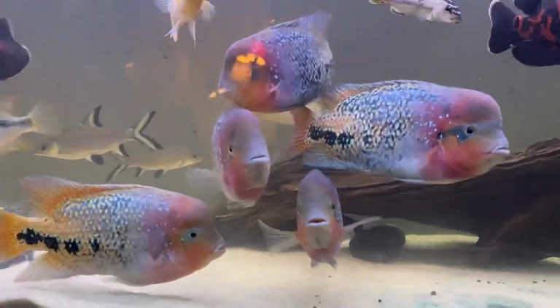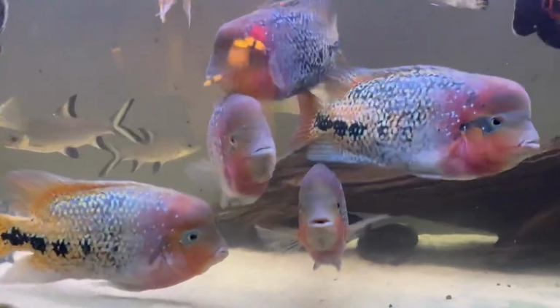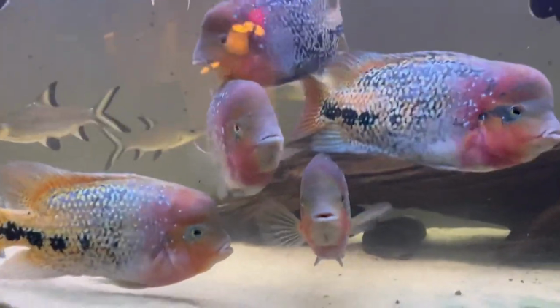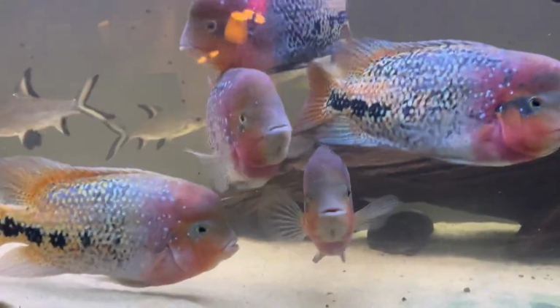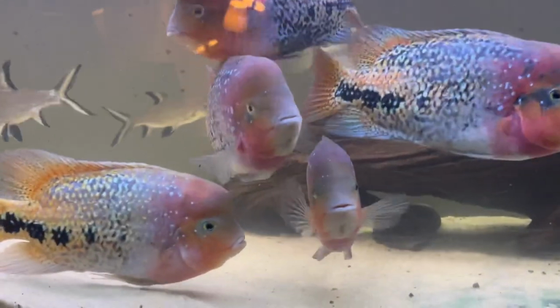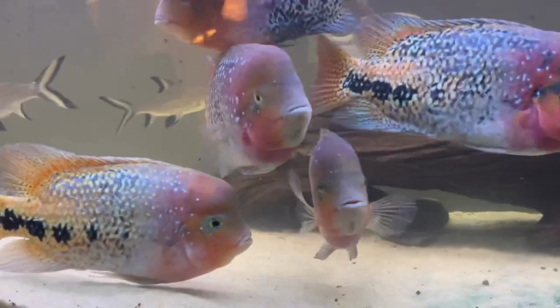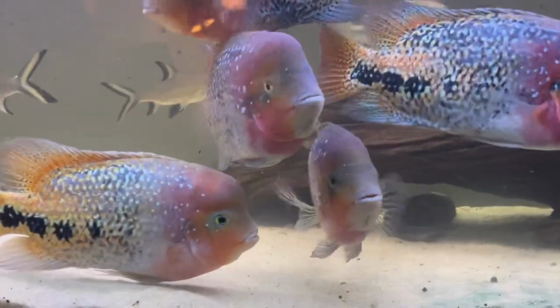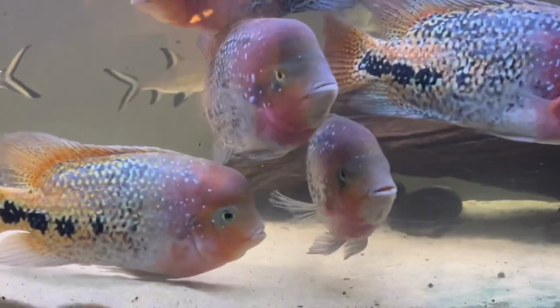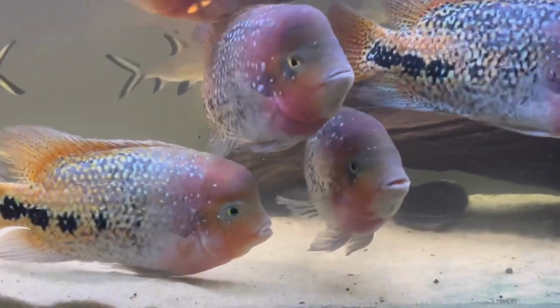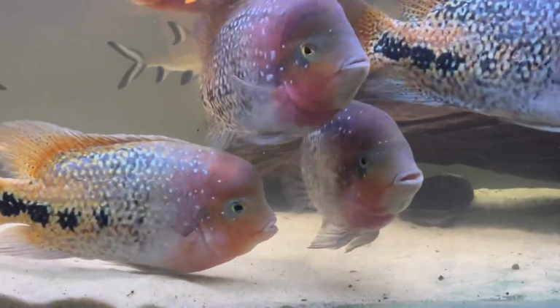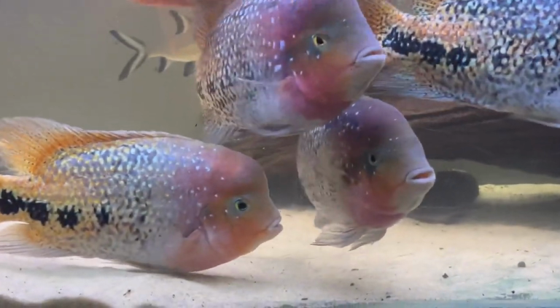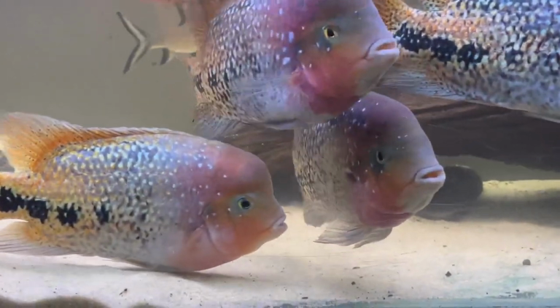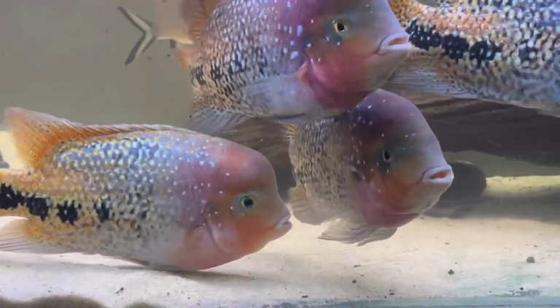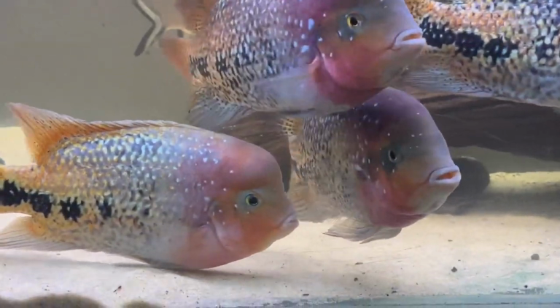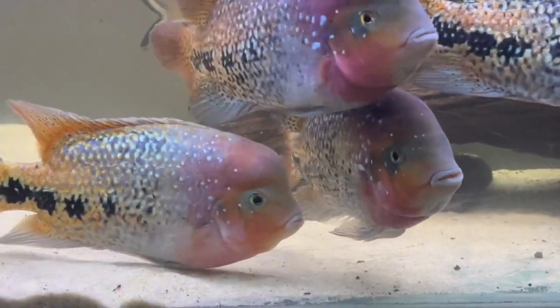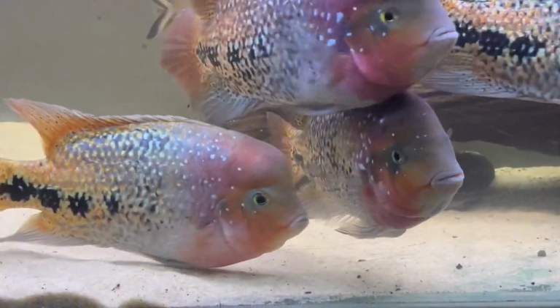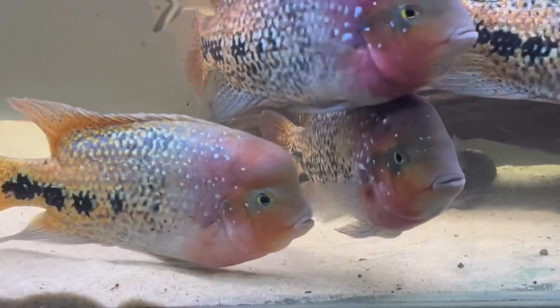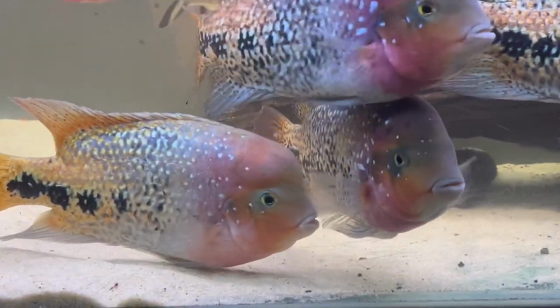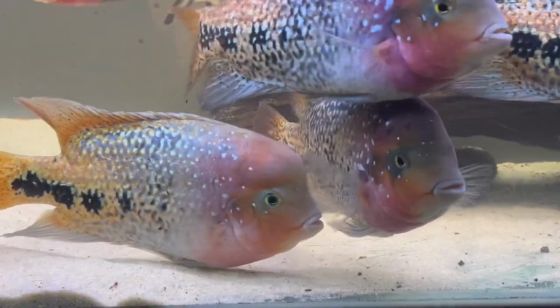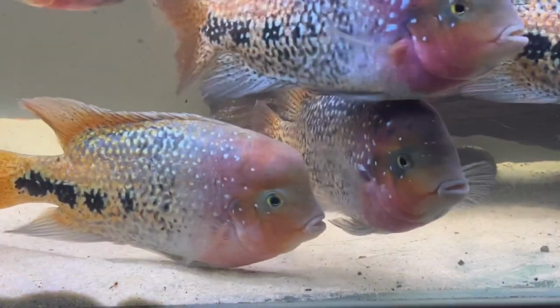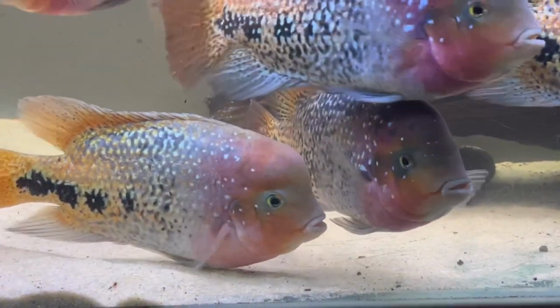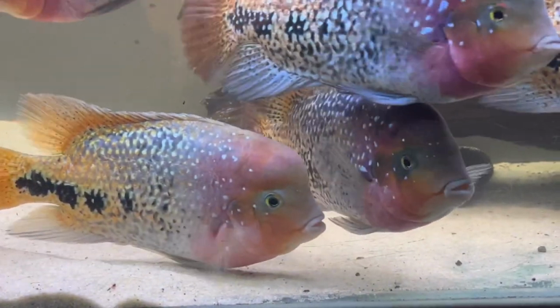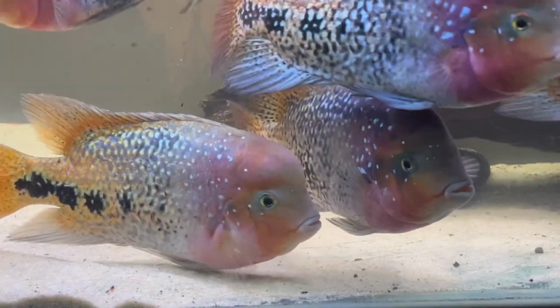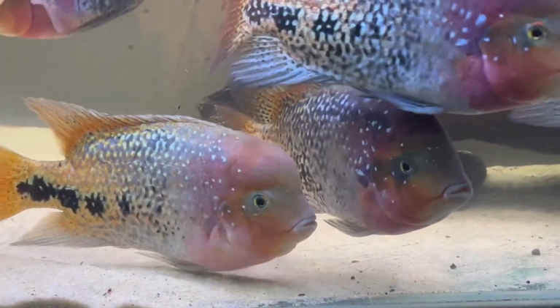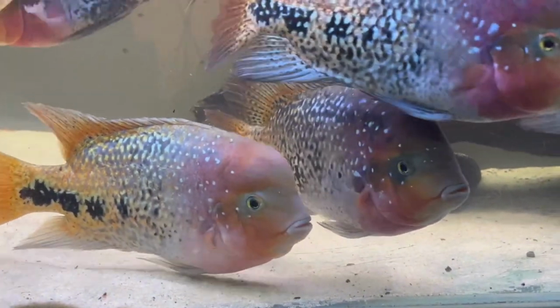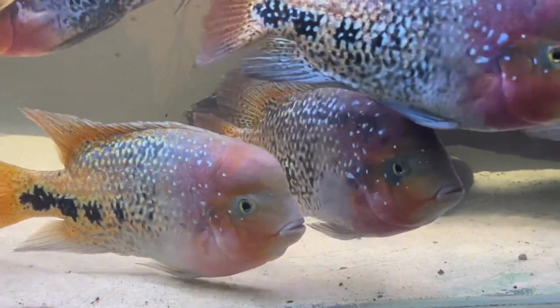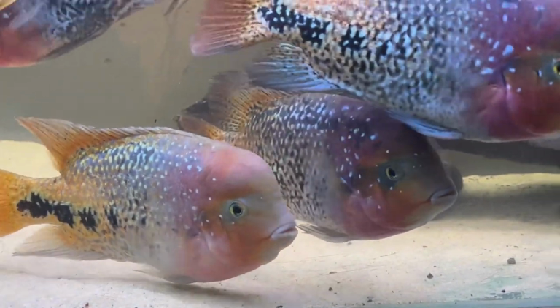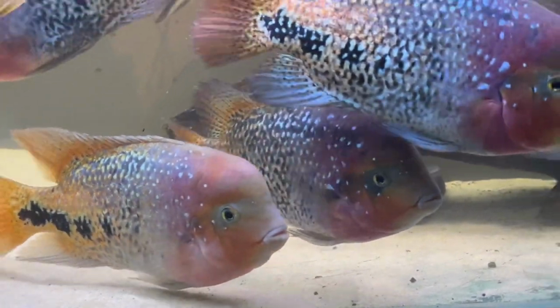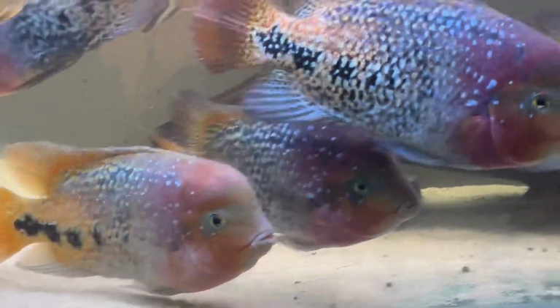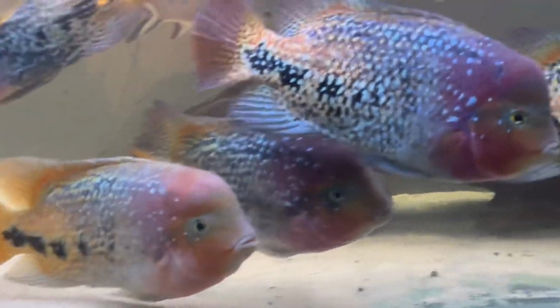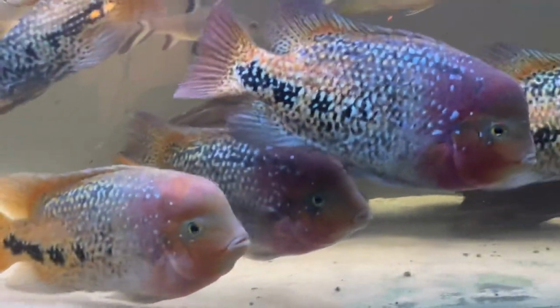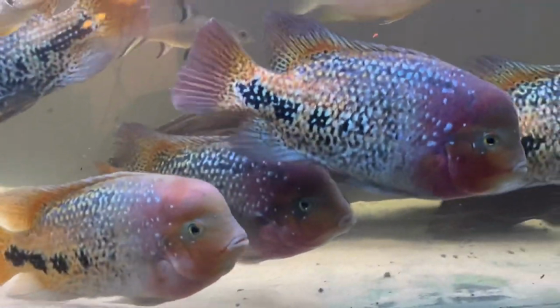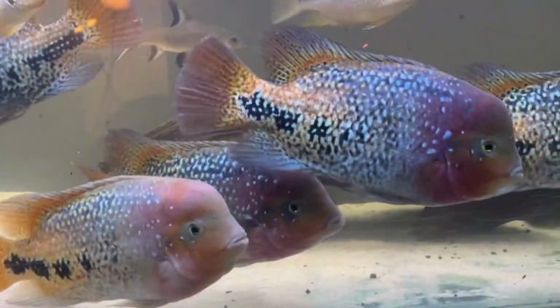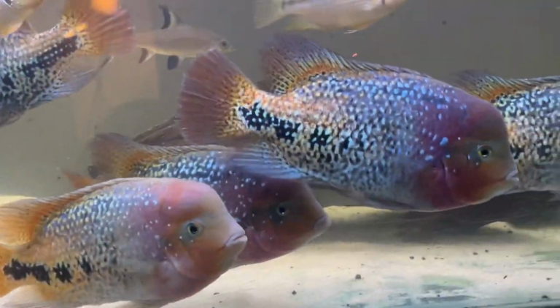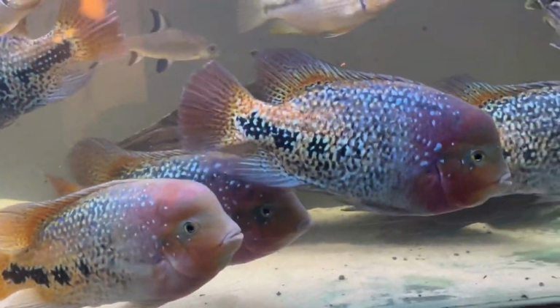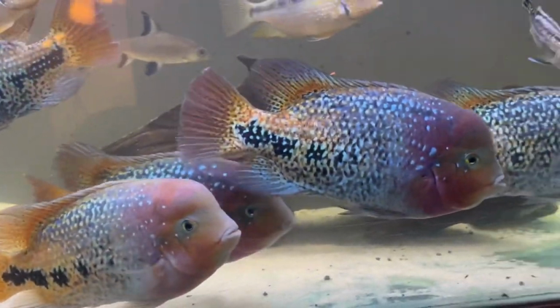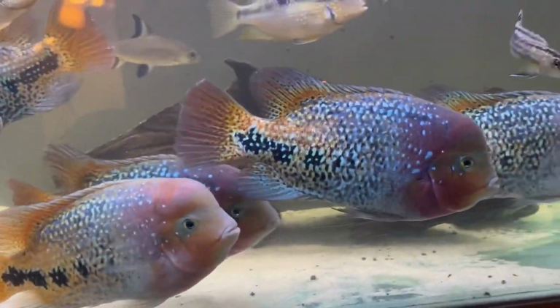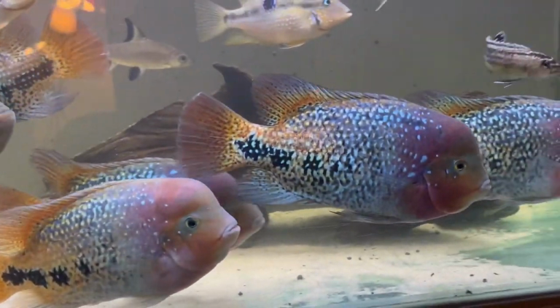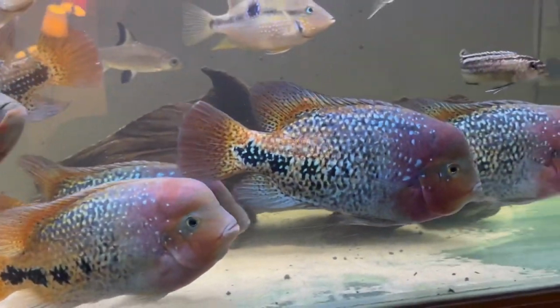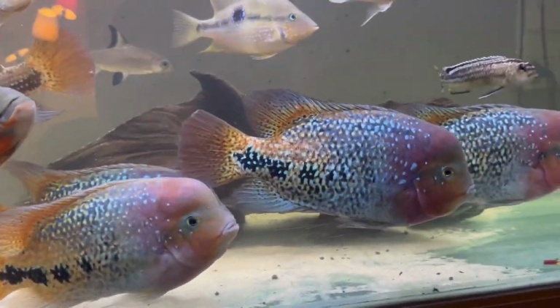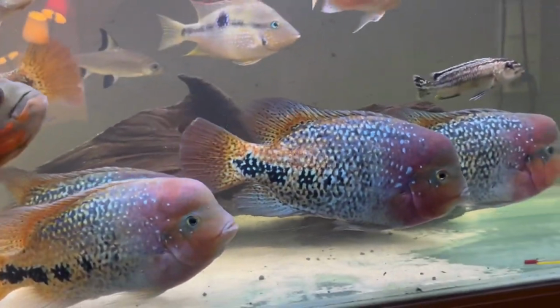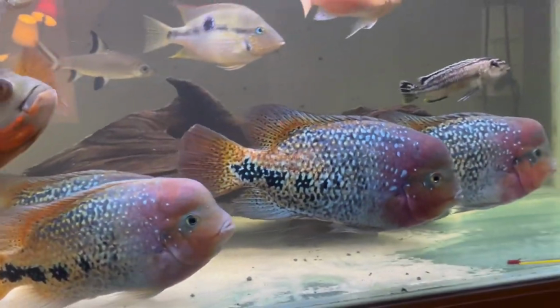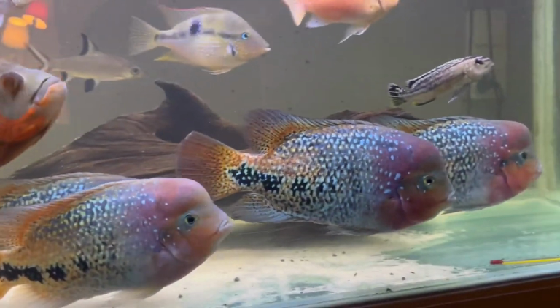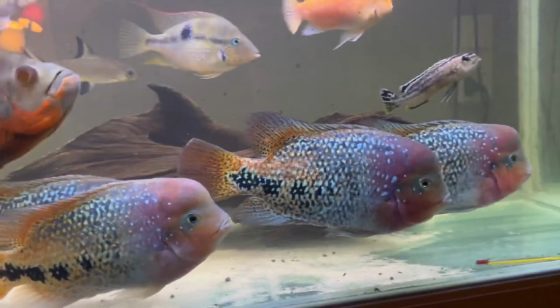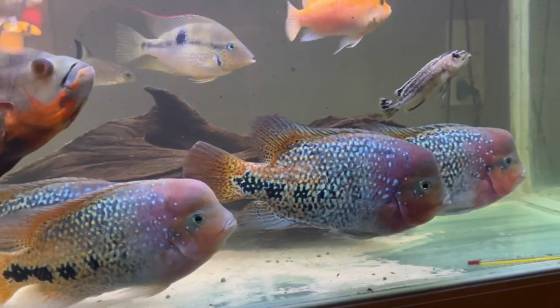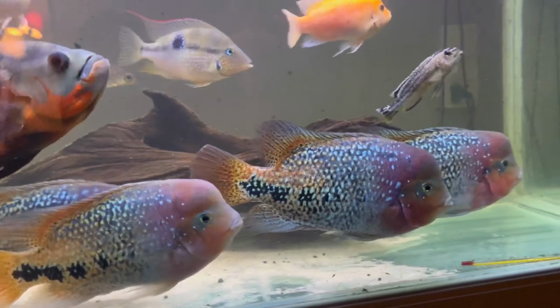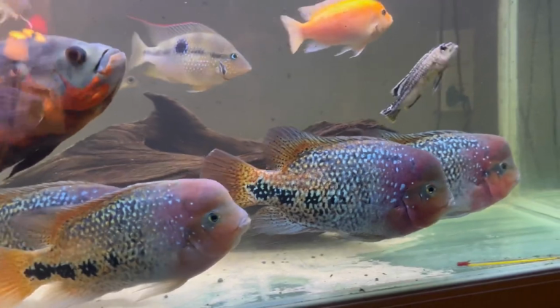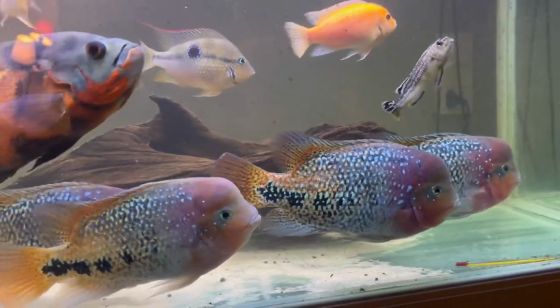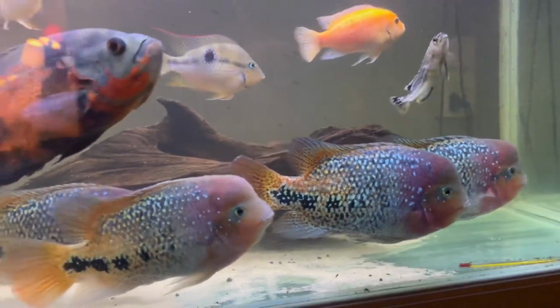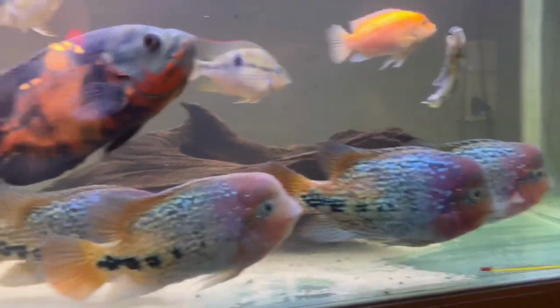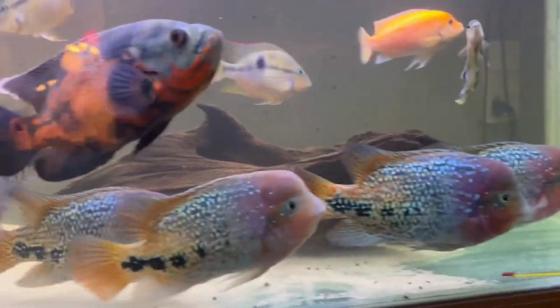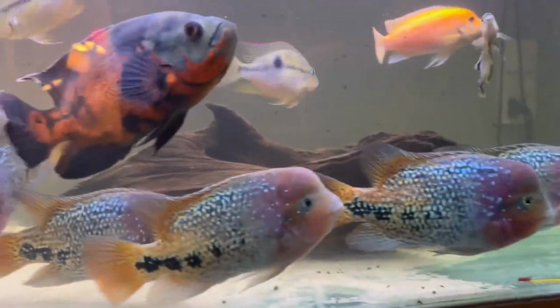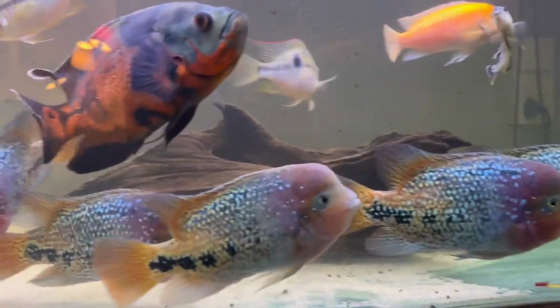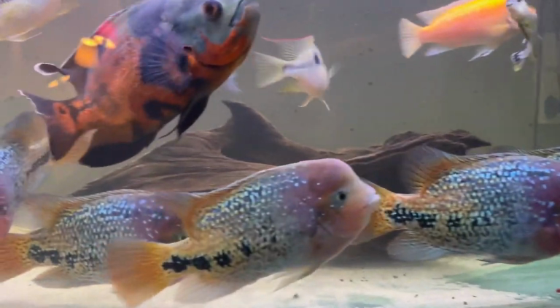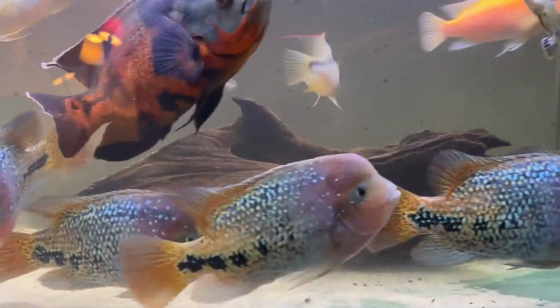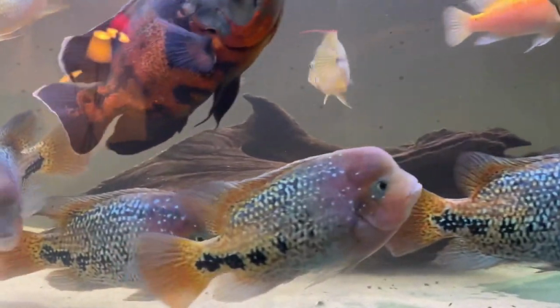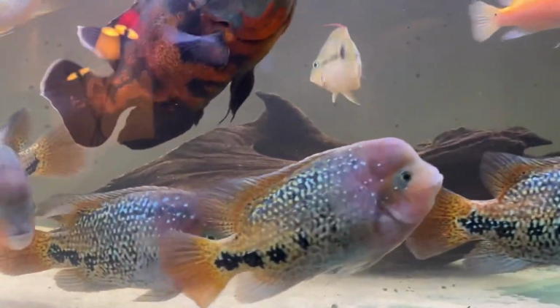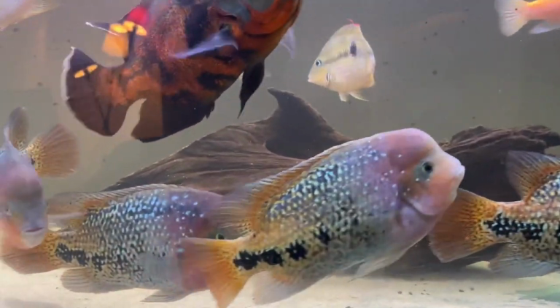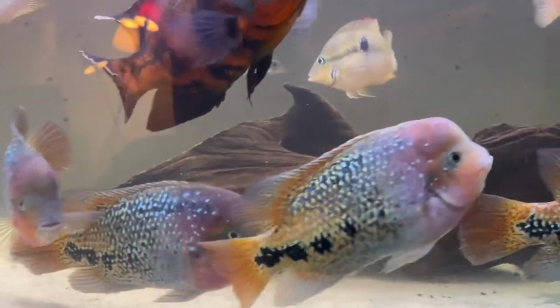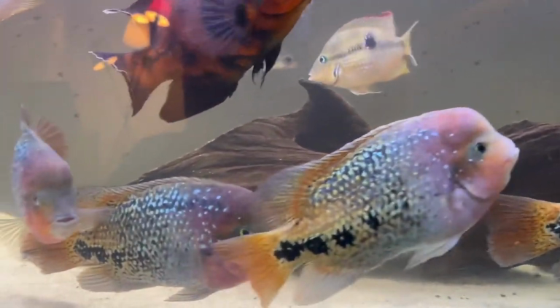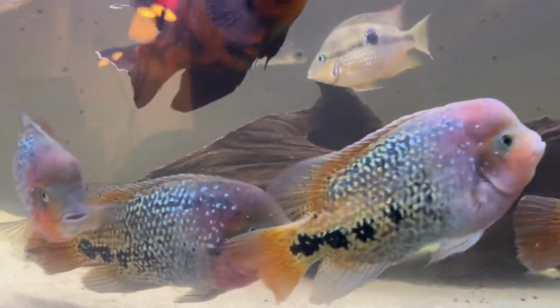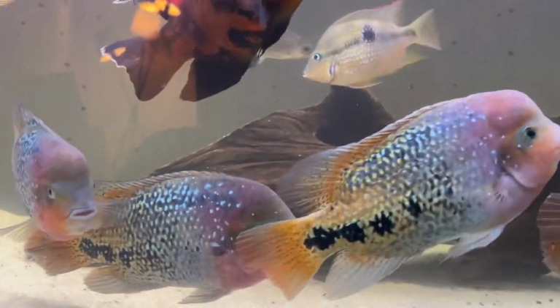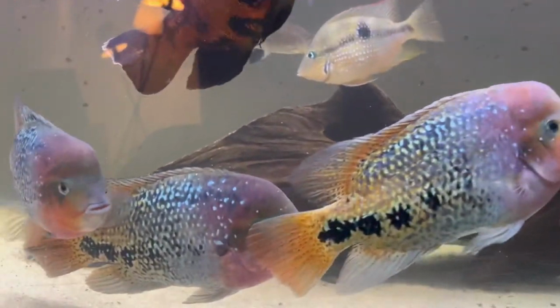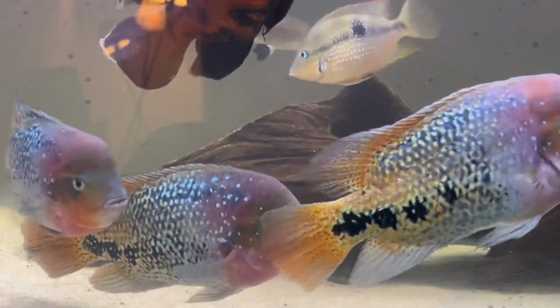The beautiful gold, white, yellow — all of the colors in this fish are here. So it's such a beautiful fish.